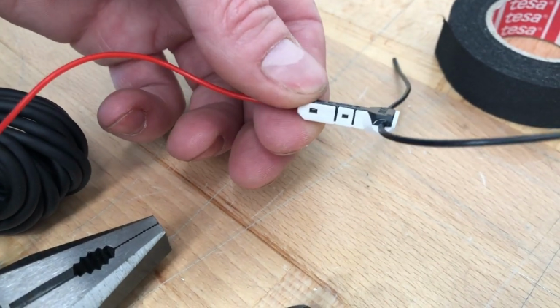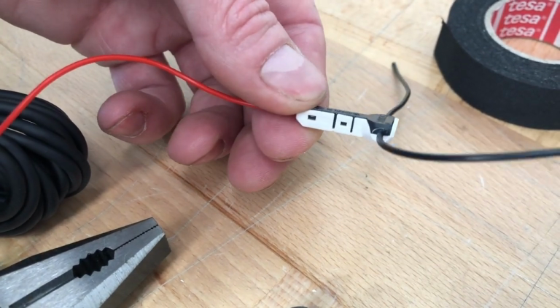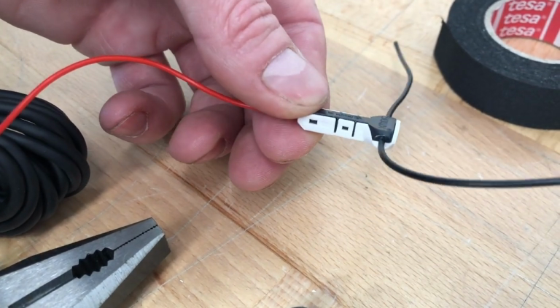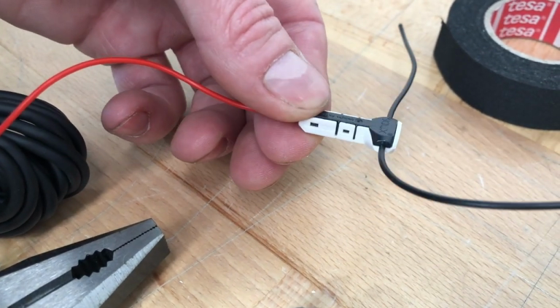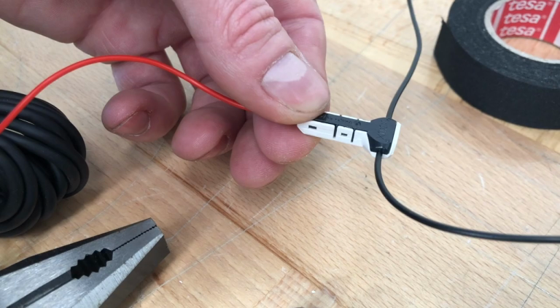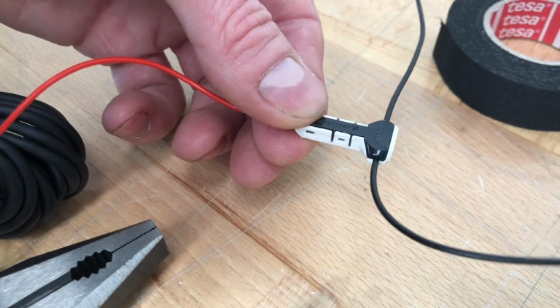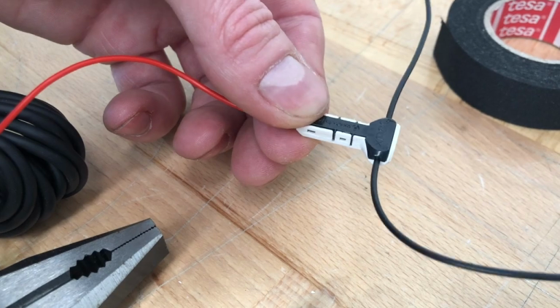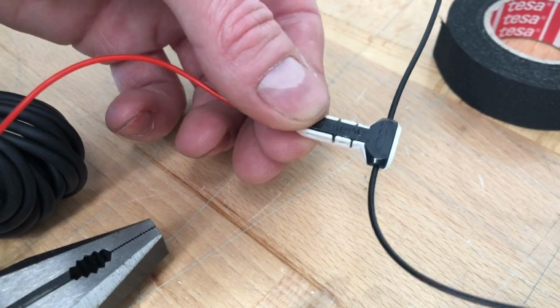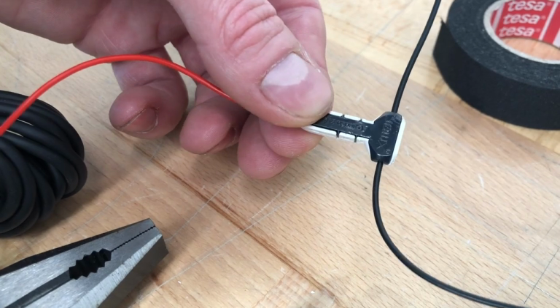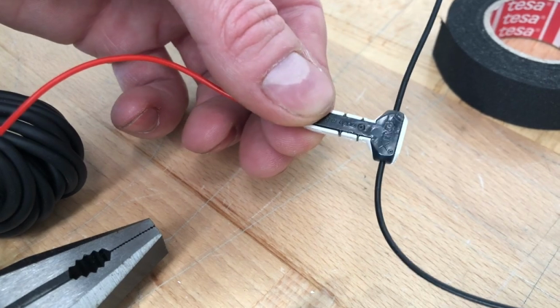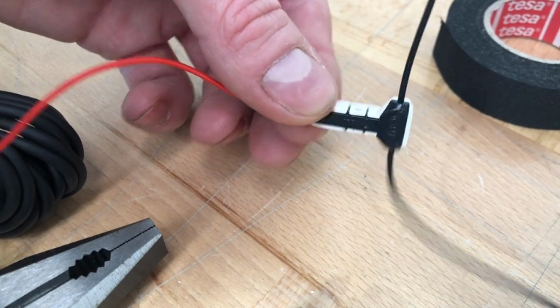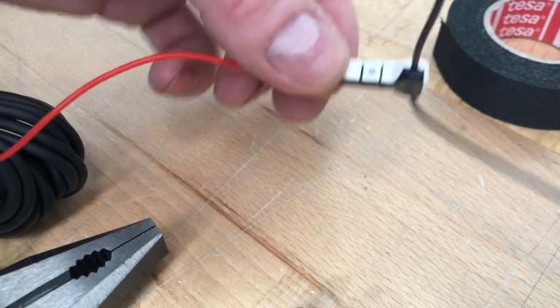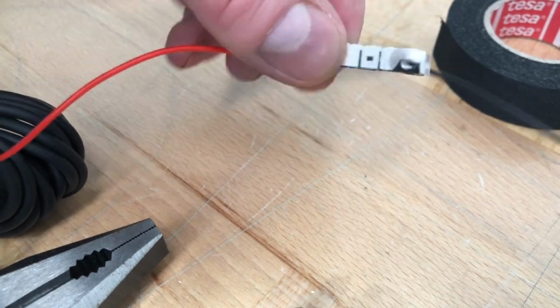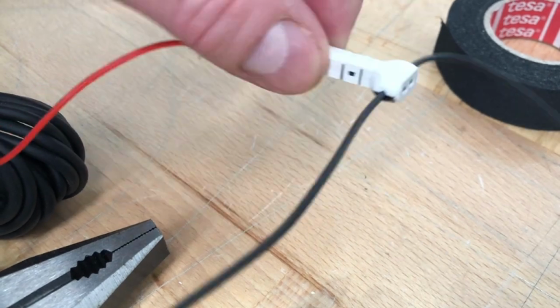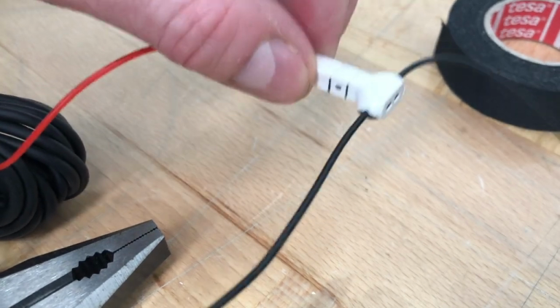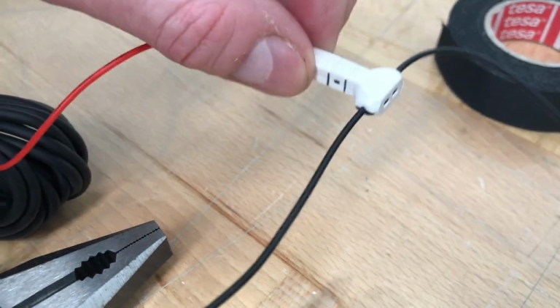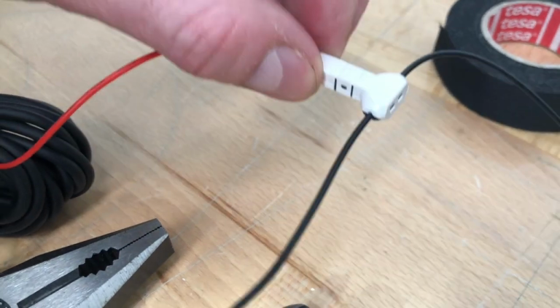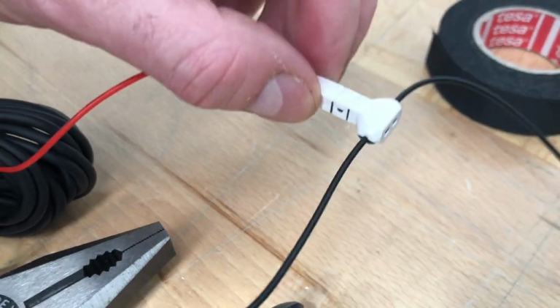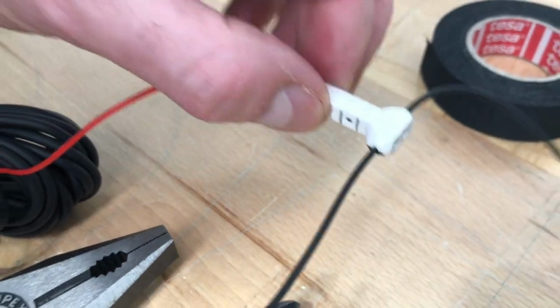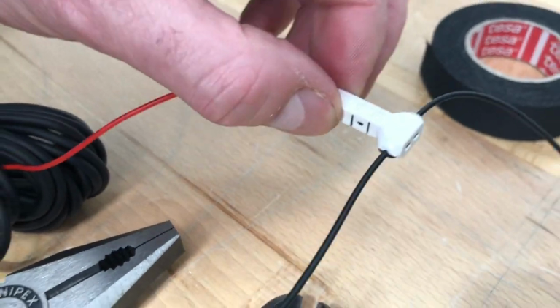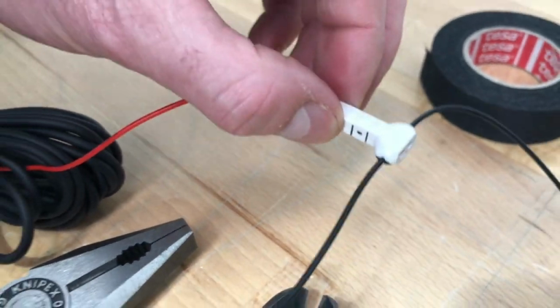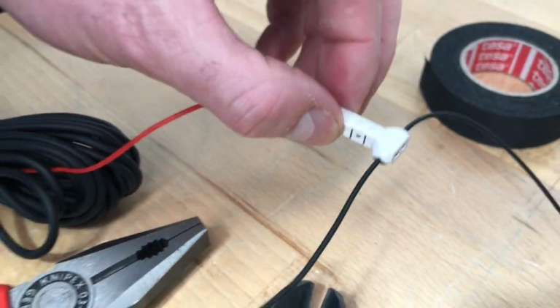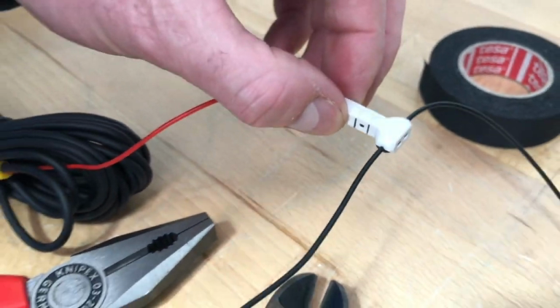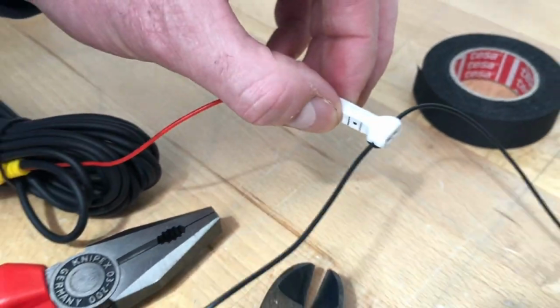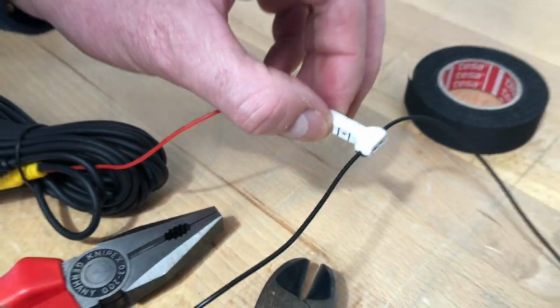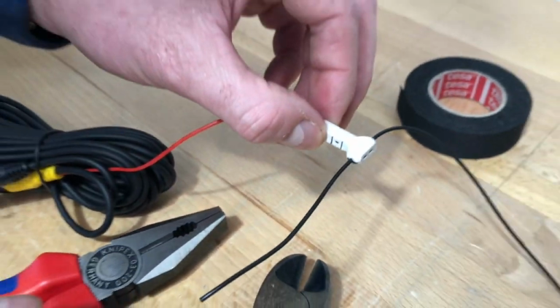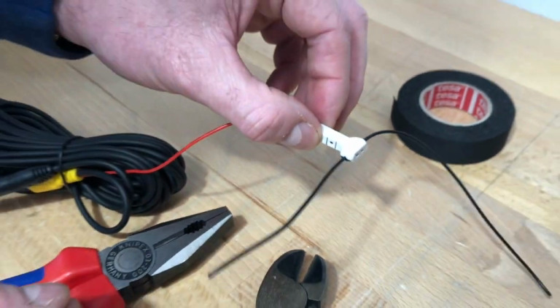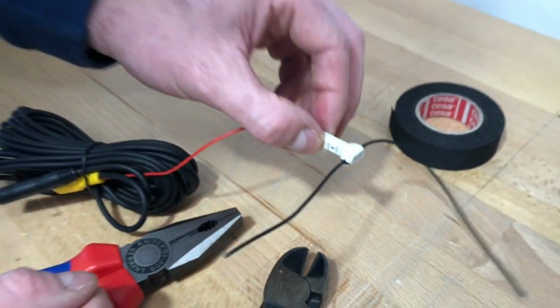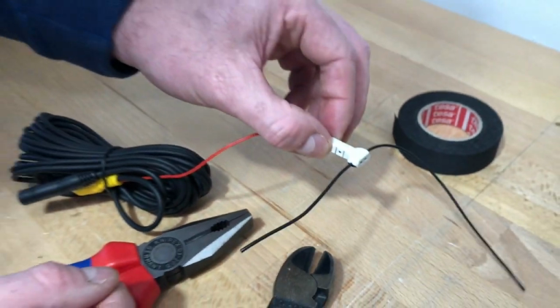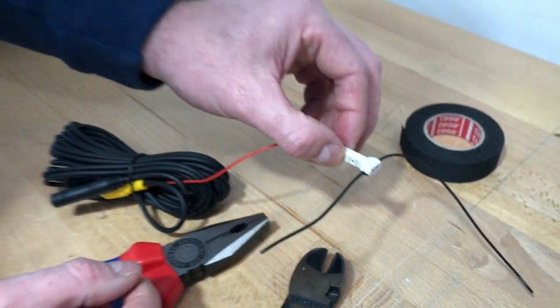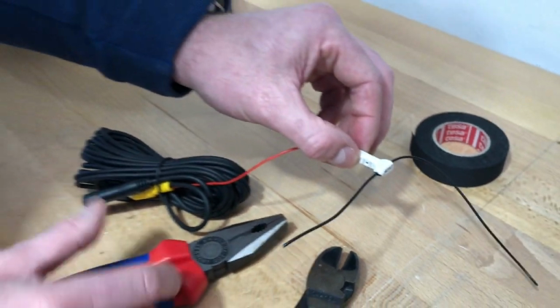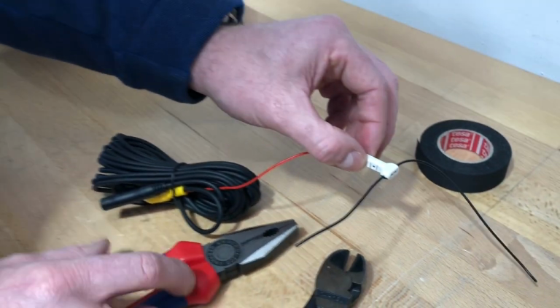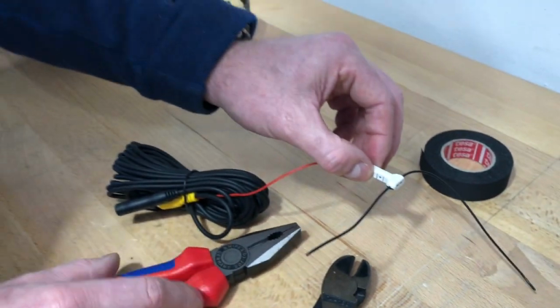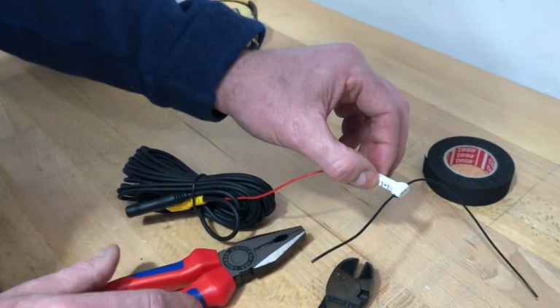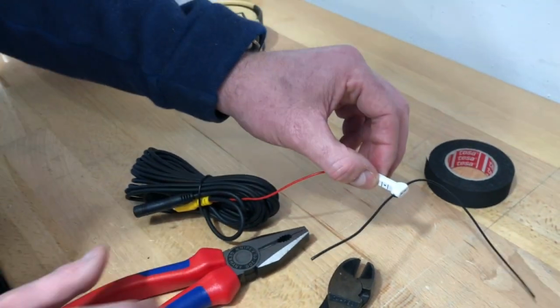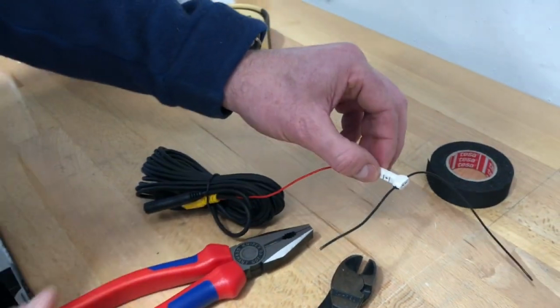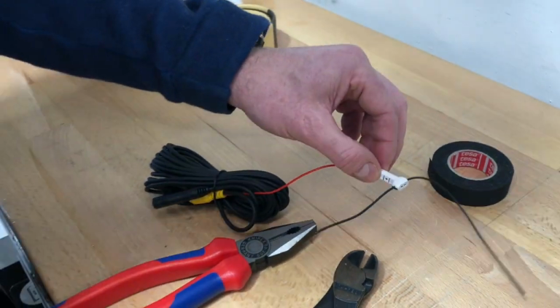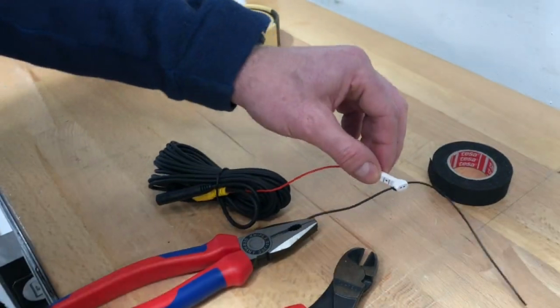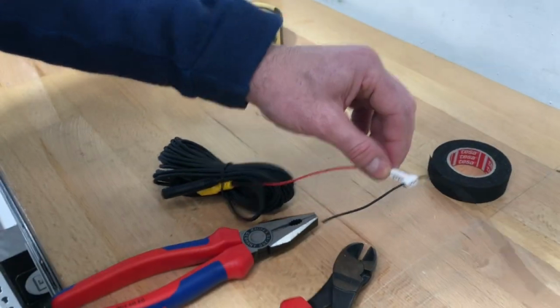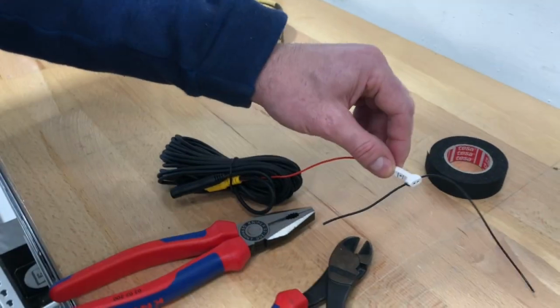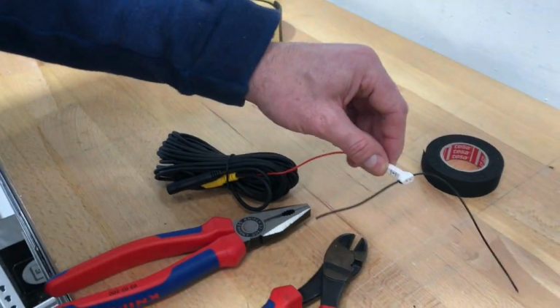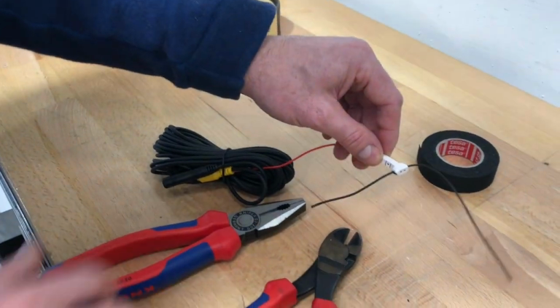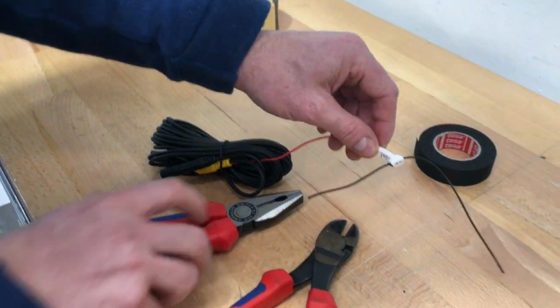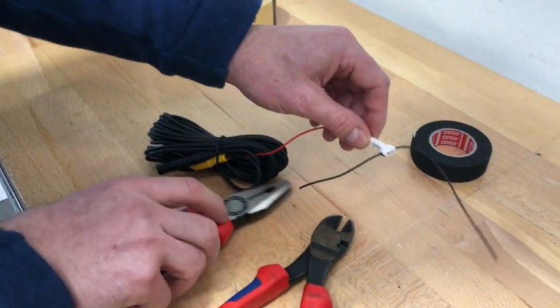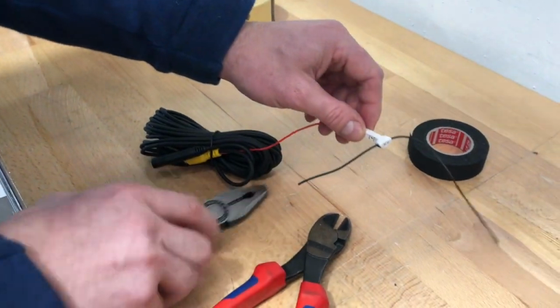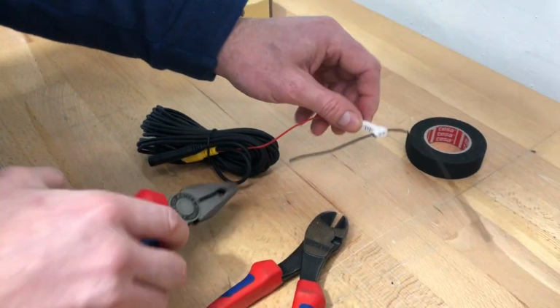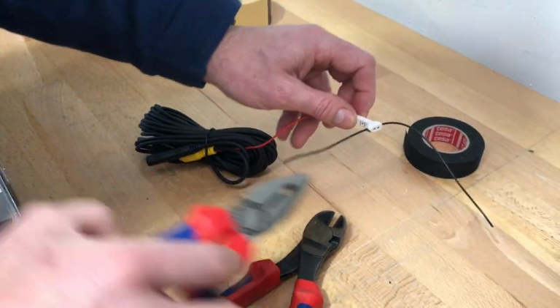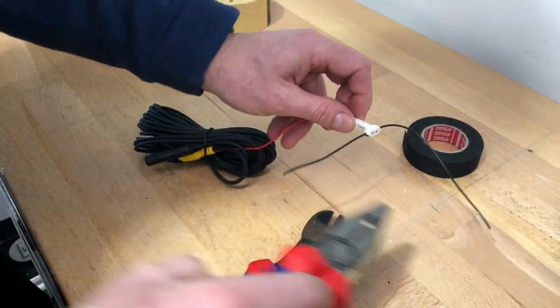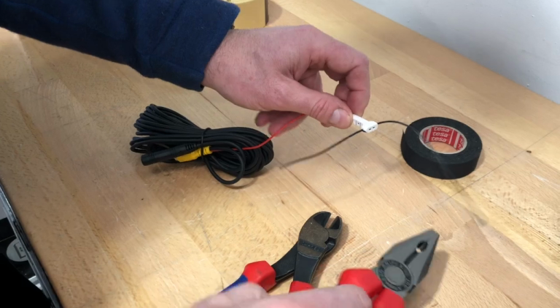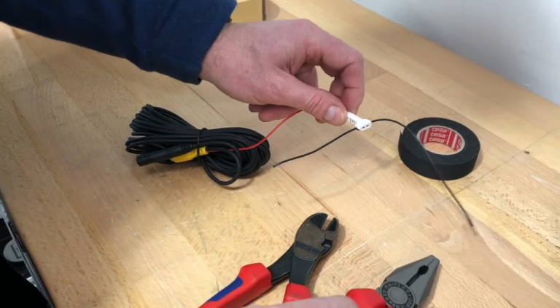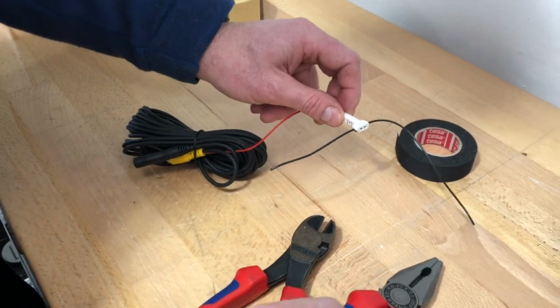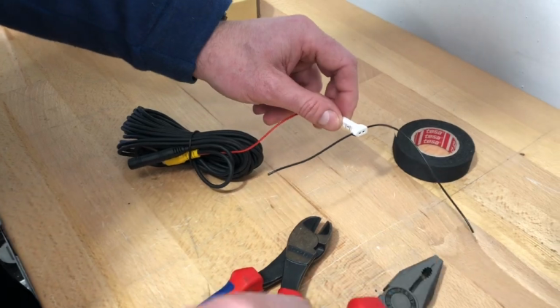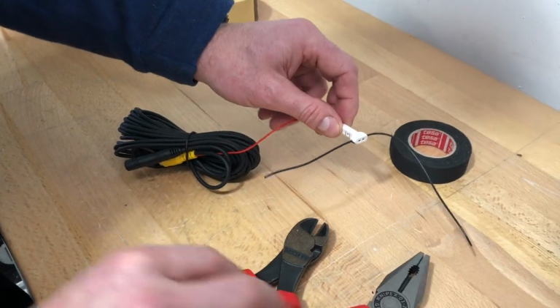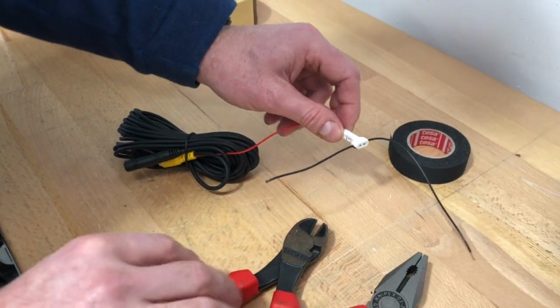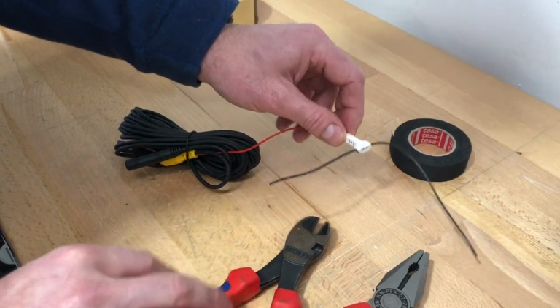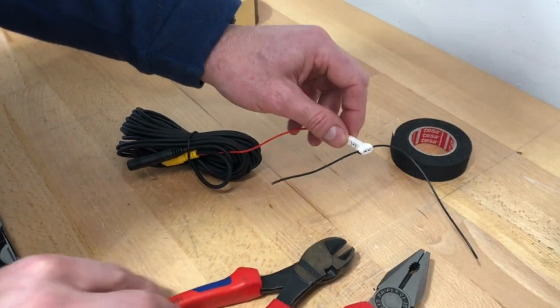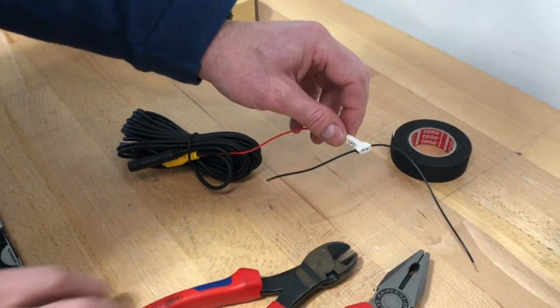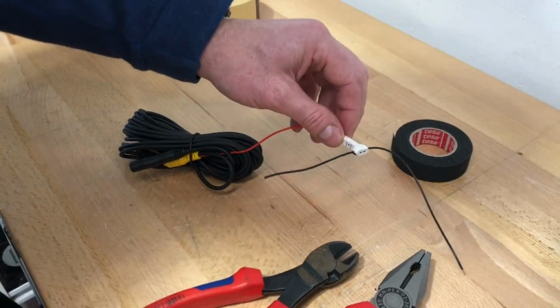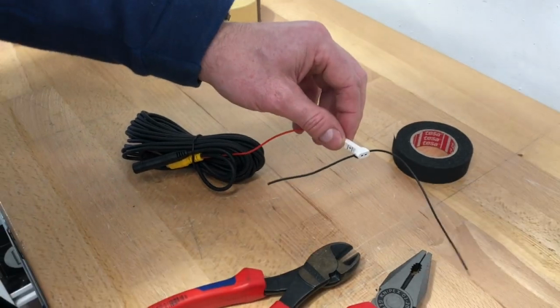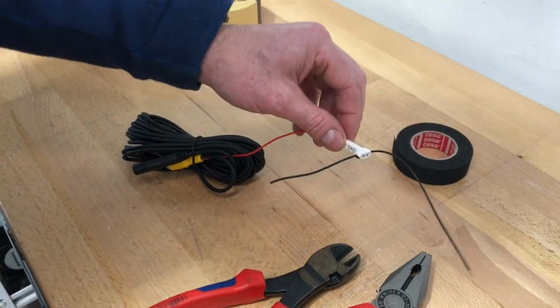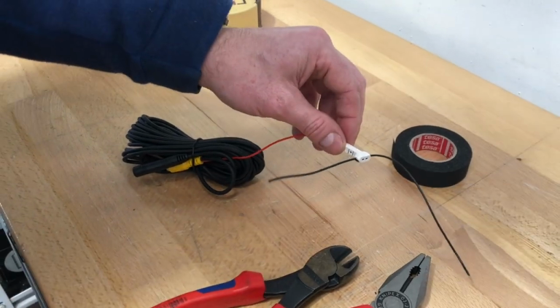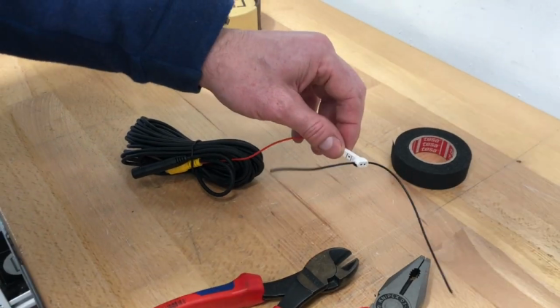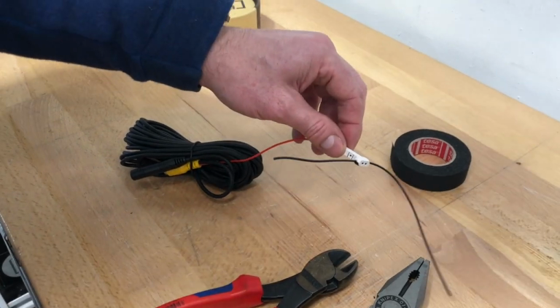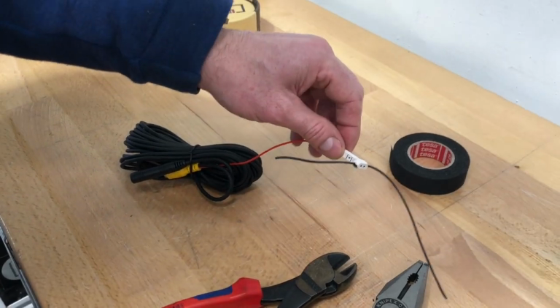This is called a jowl connector. As you can see, if that was connecting in the car, that would be a really good connection. So that's a quick instructional video to show you how to use it.